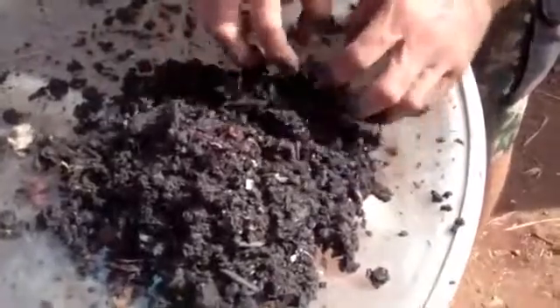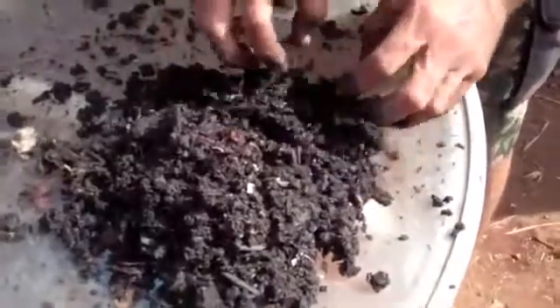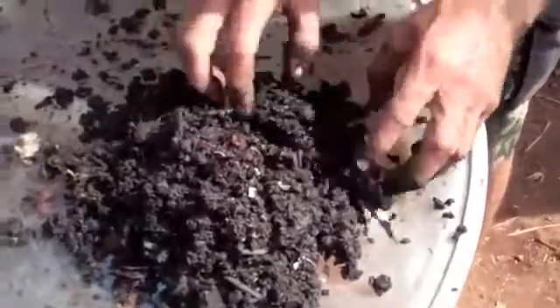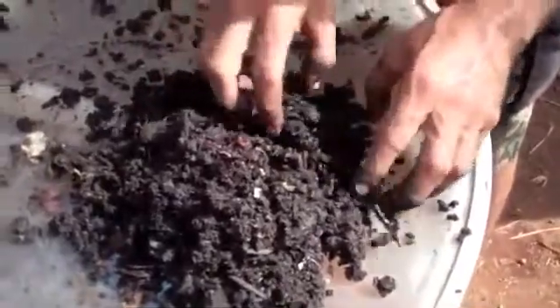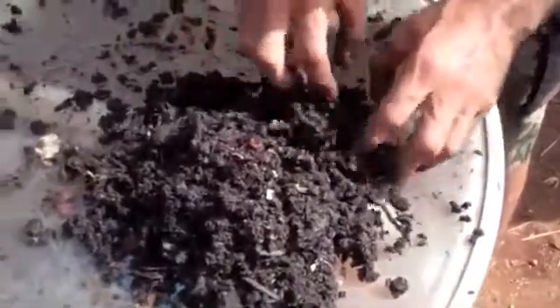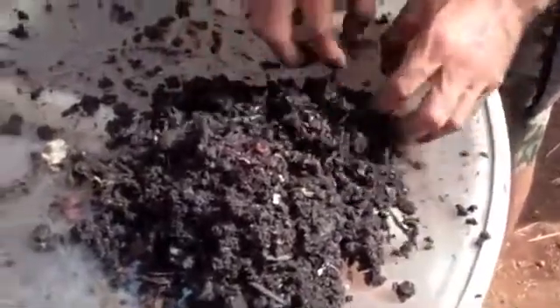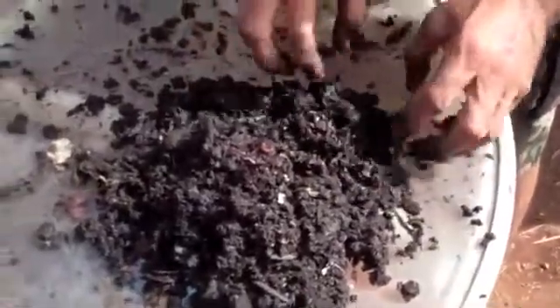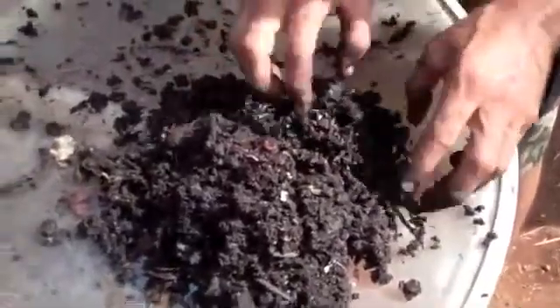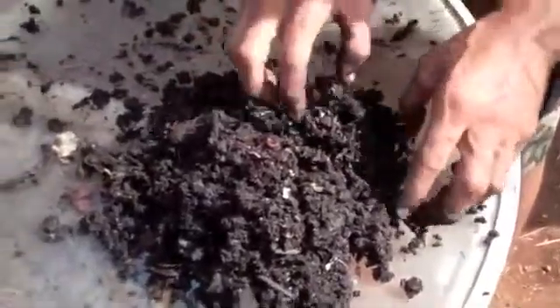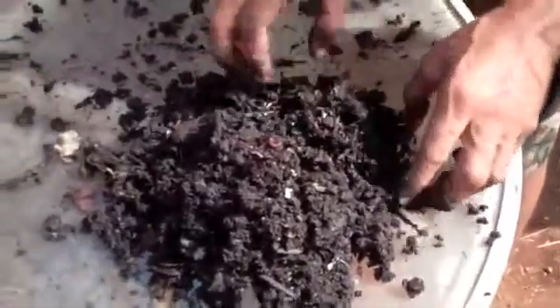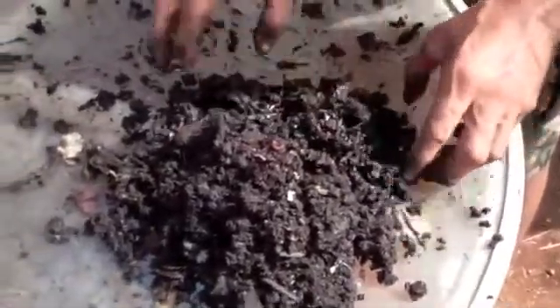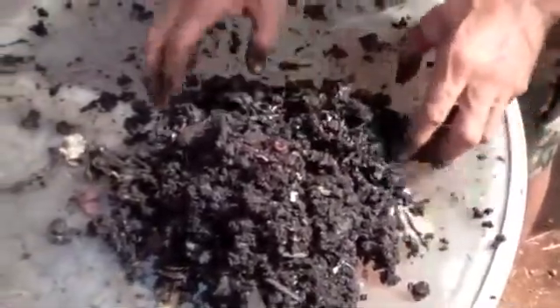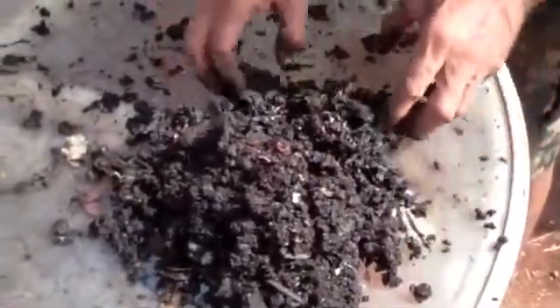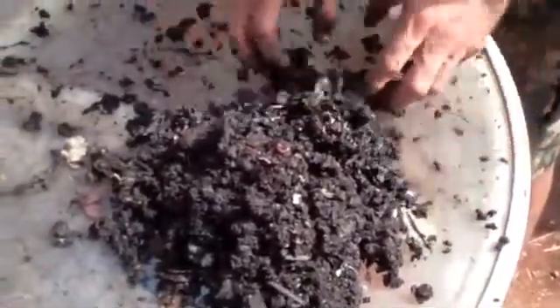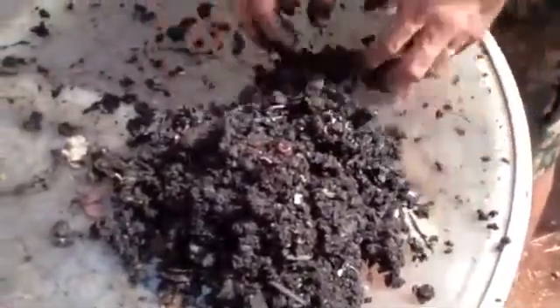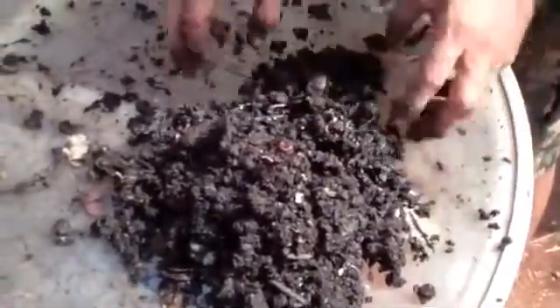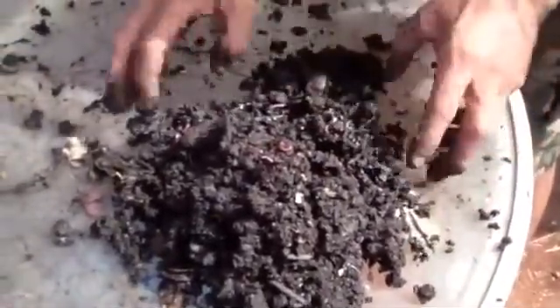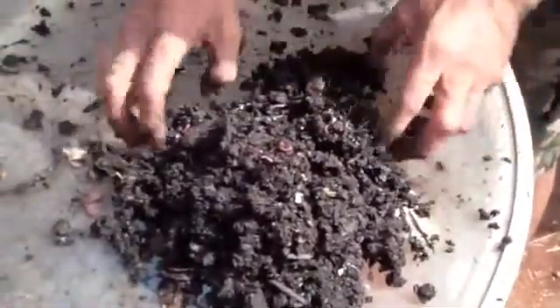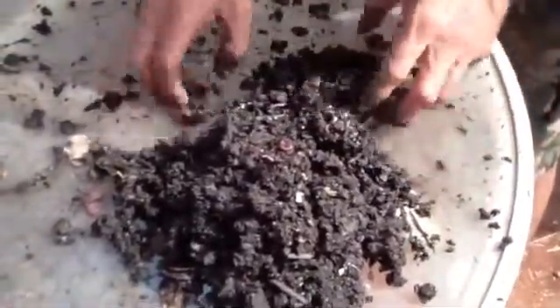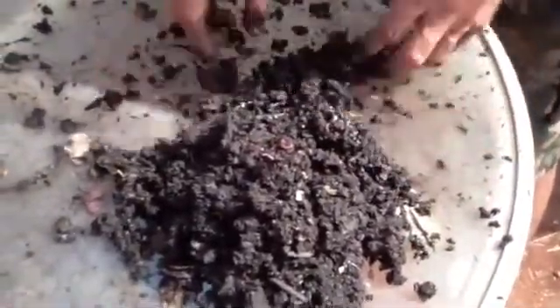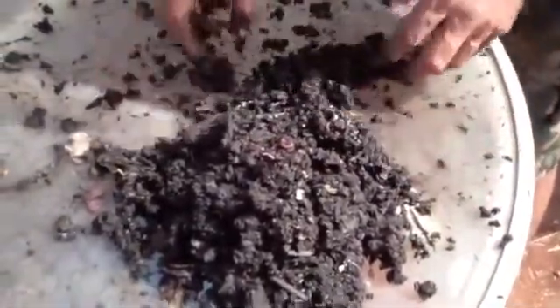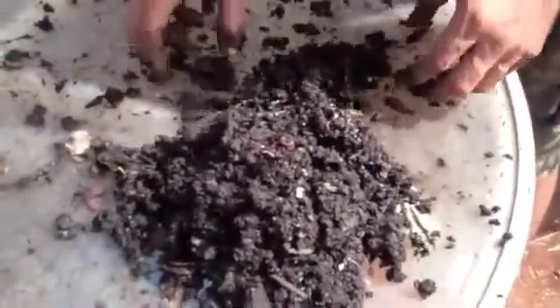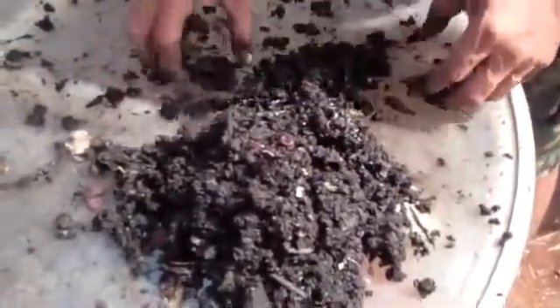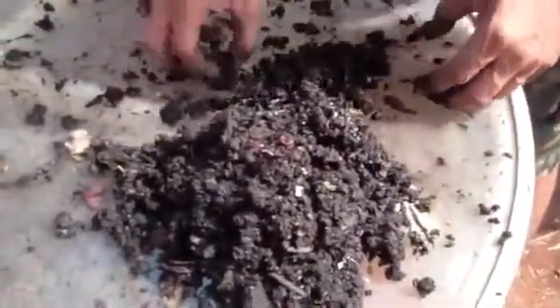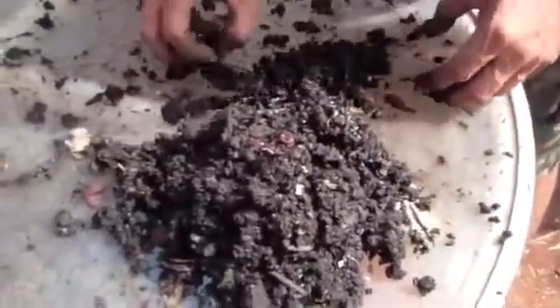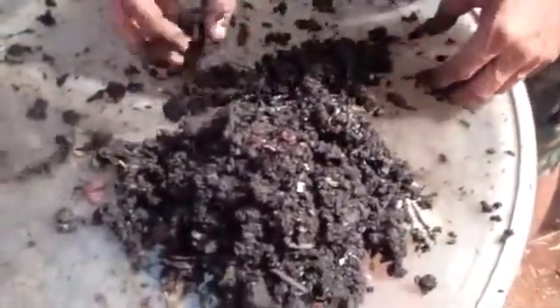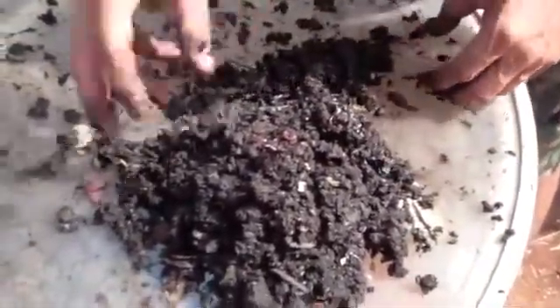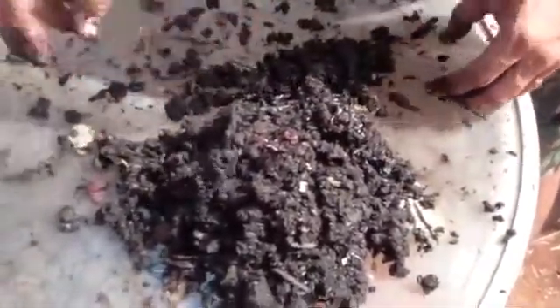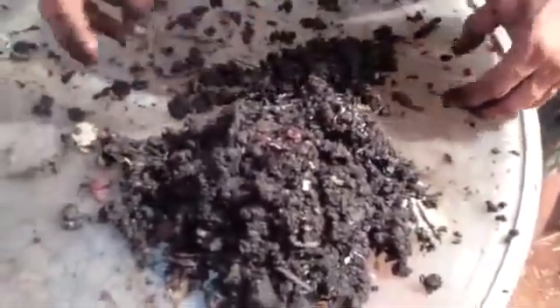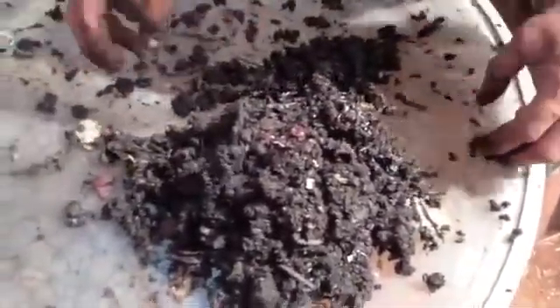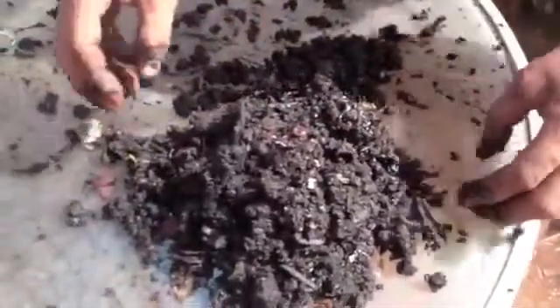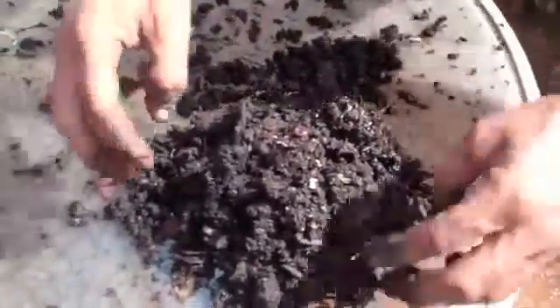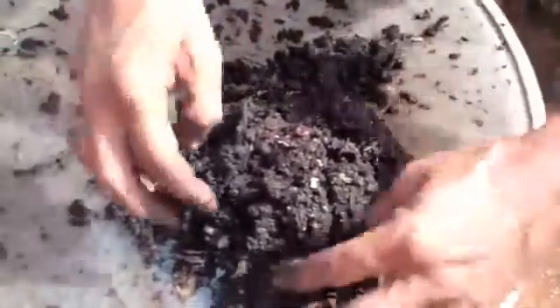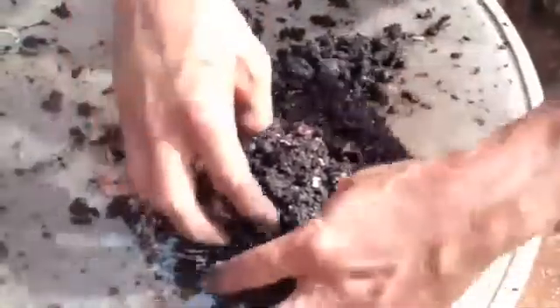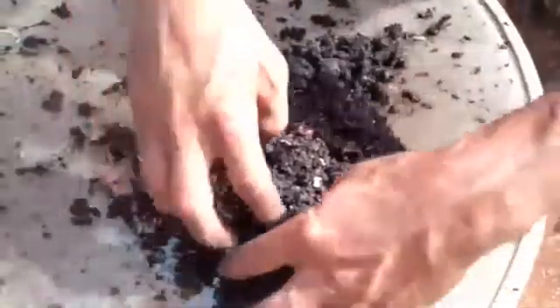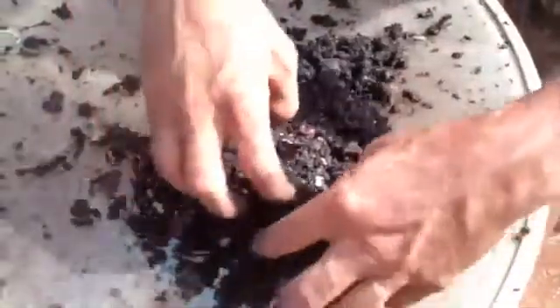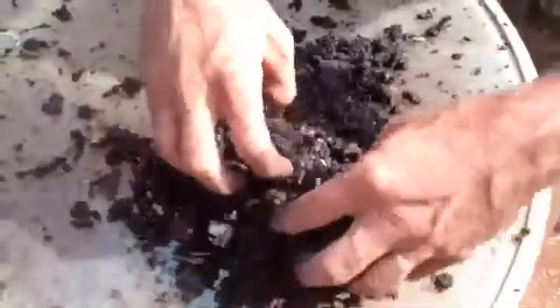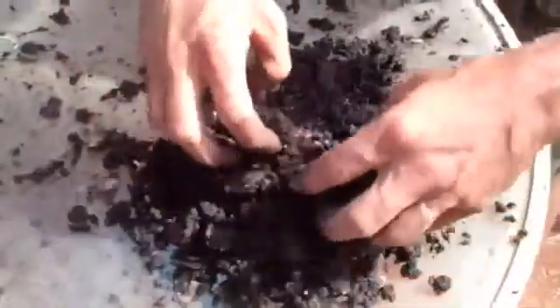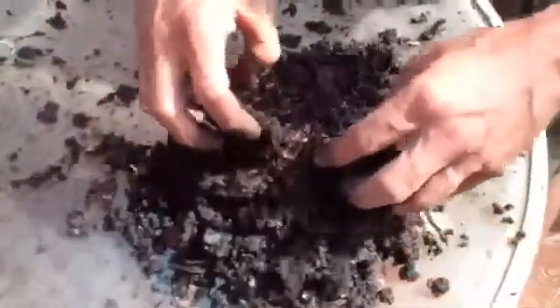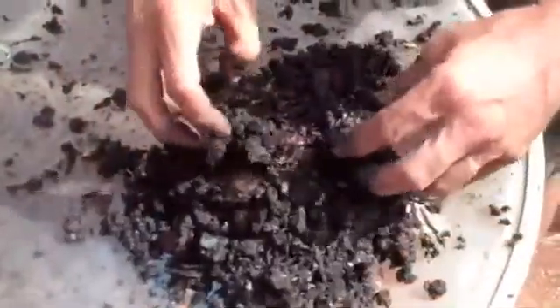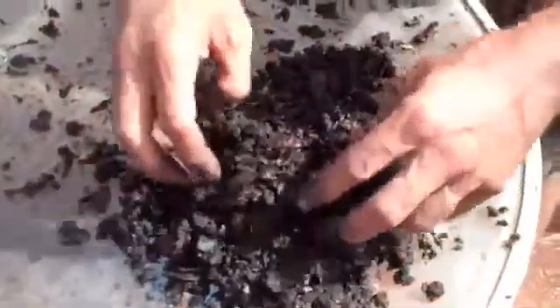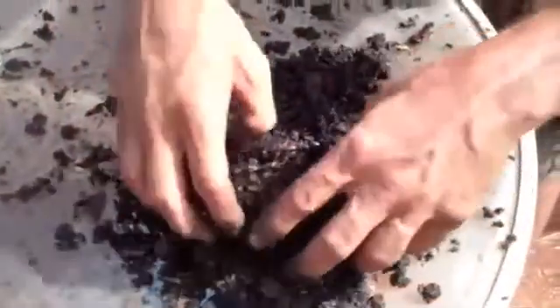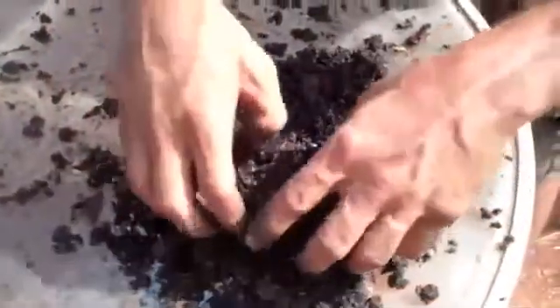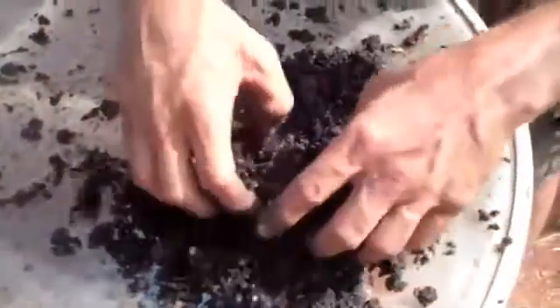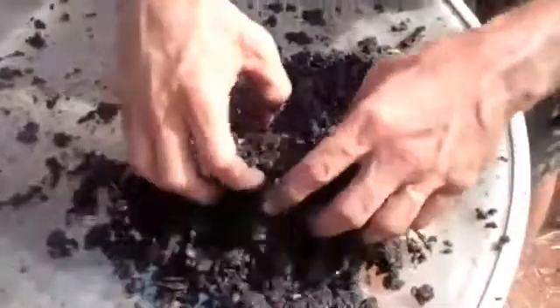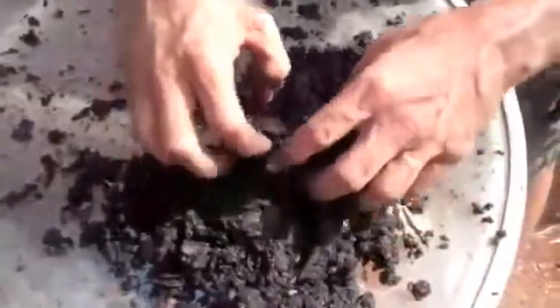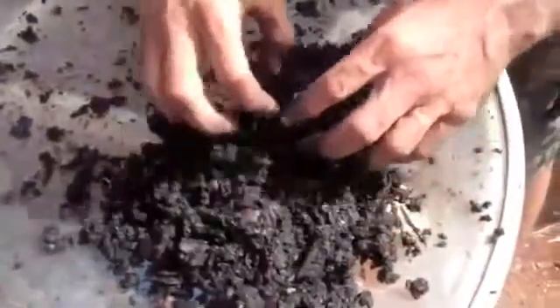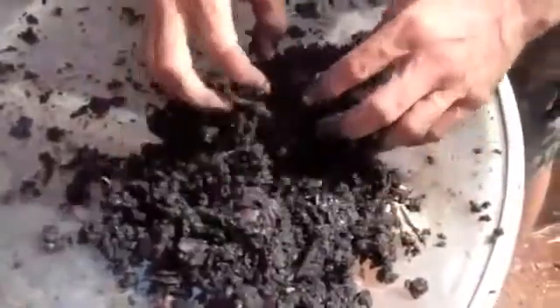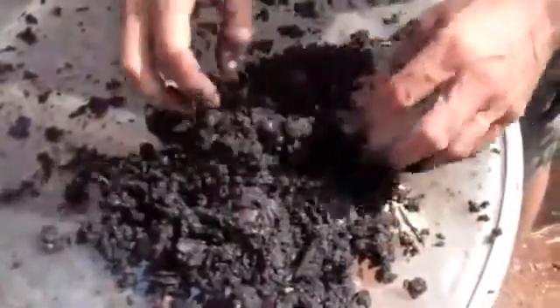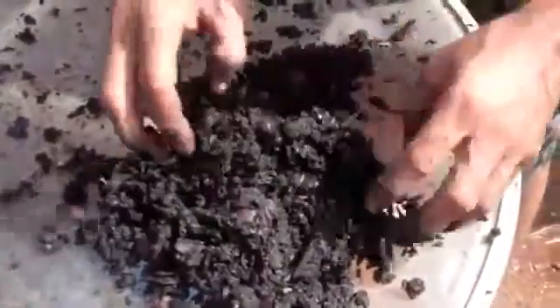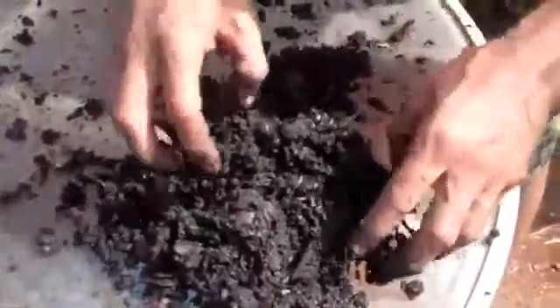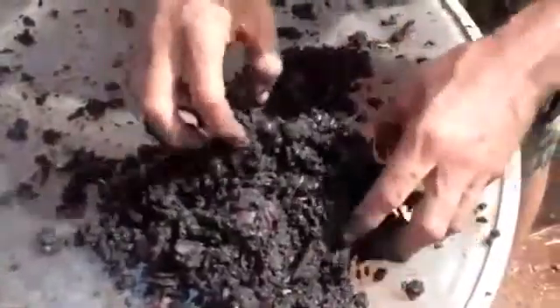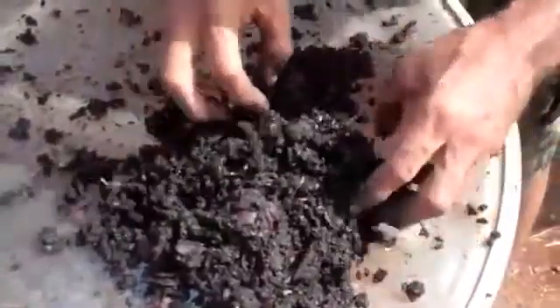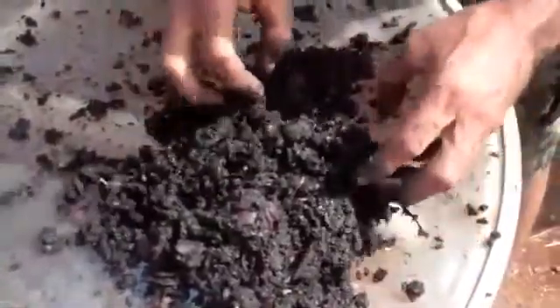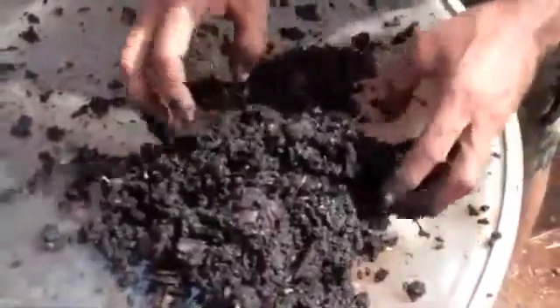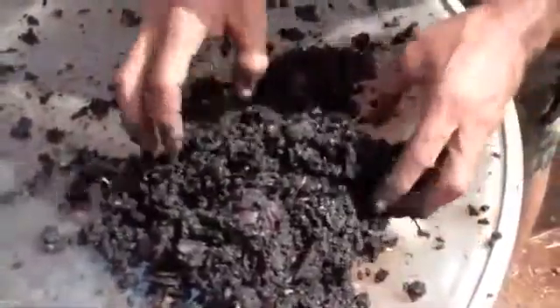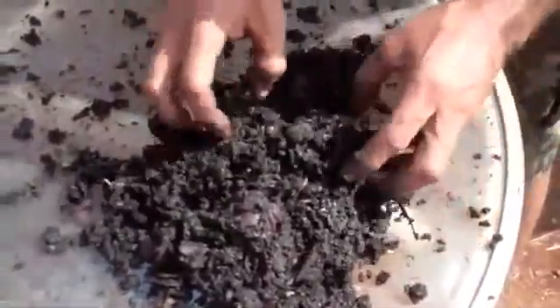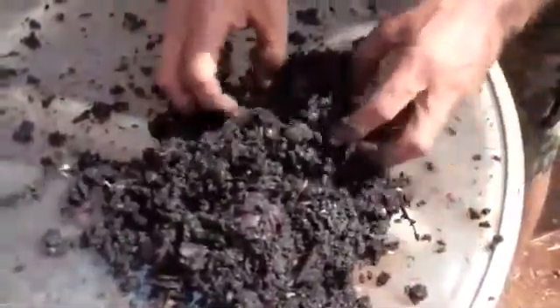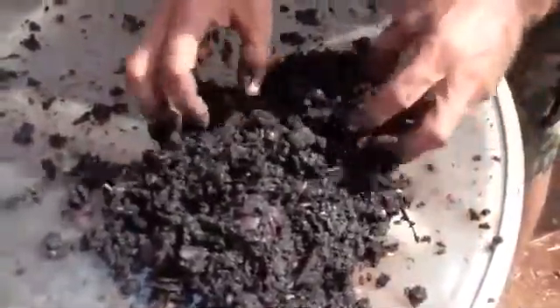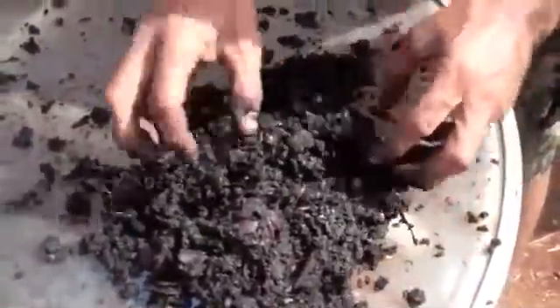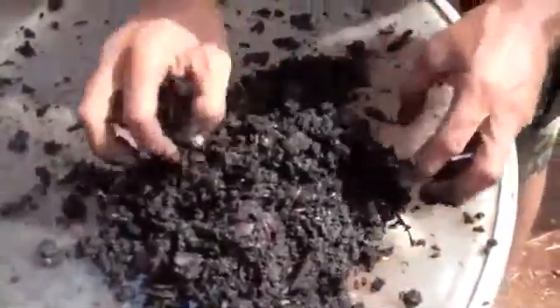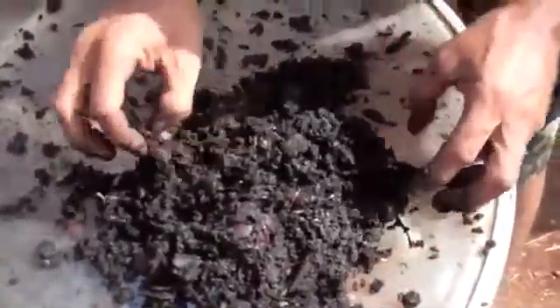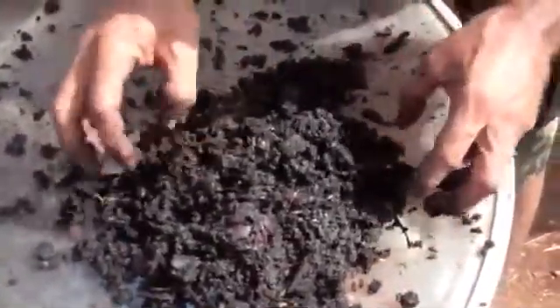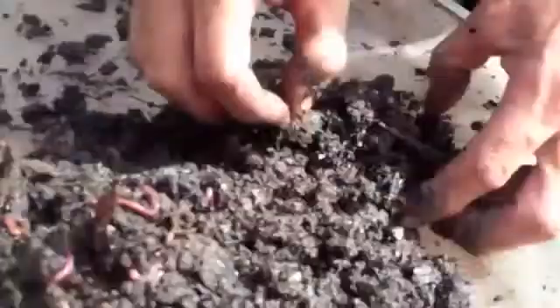Contrary to popular belief, I do not necessarily like sticking my hand in stinky stuff either. But this is for the benefit of gardening.